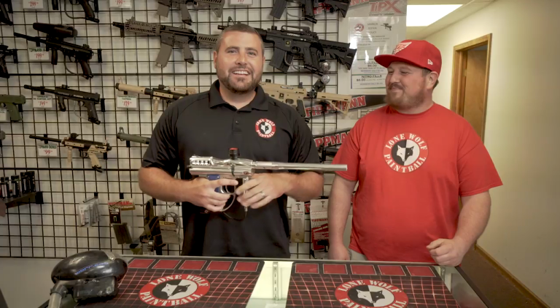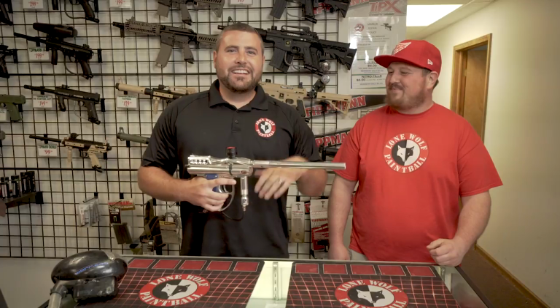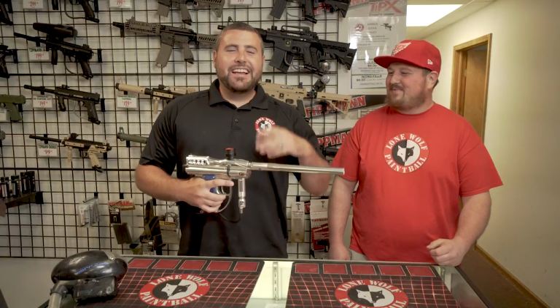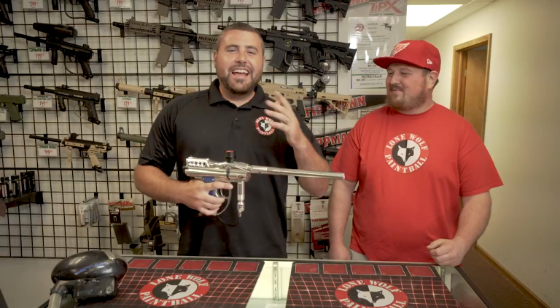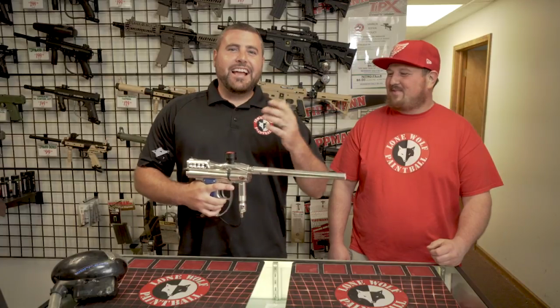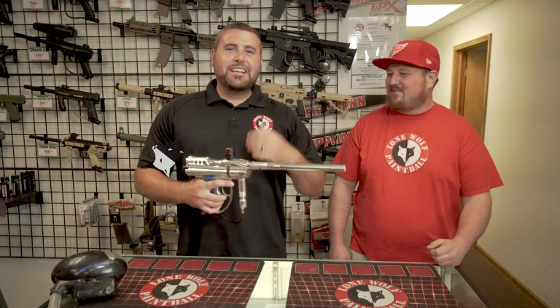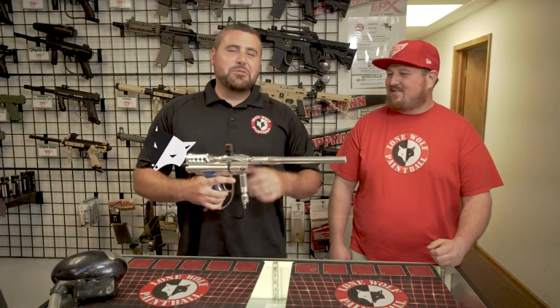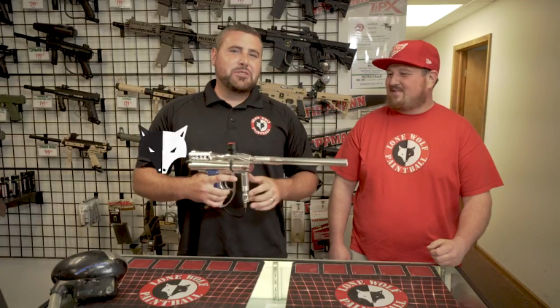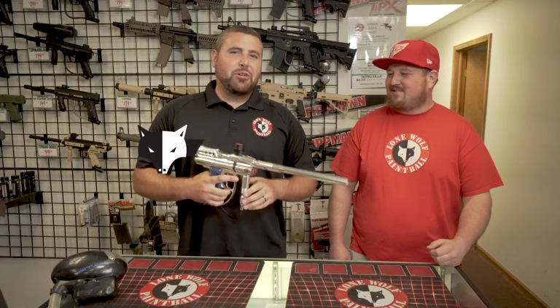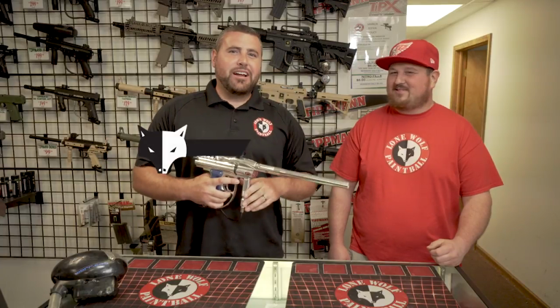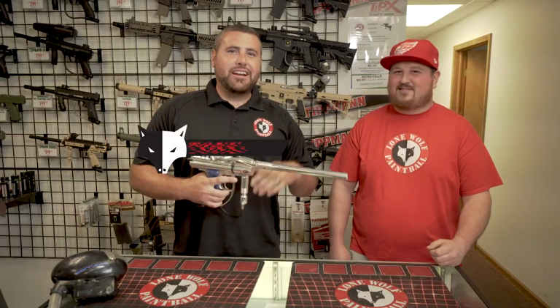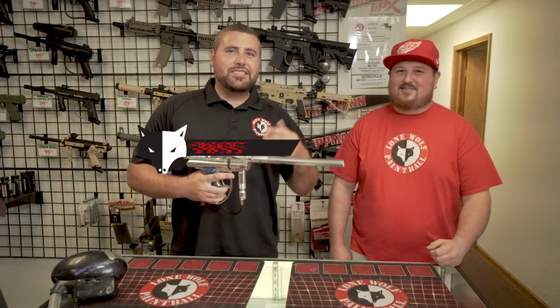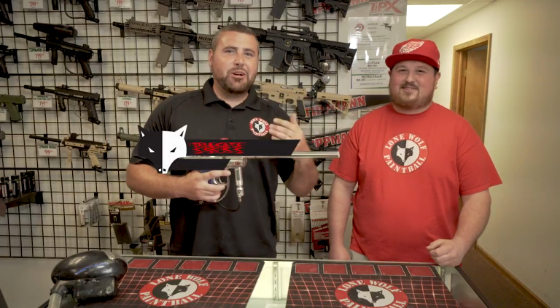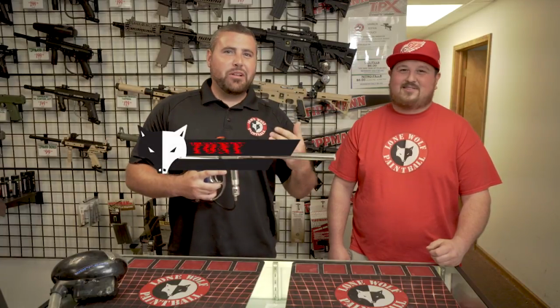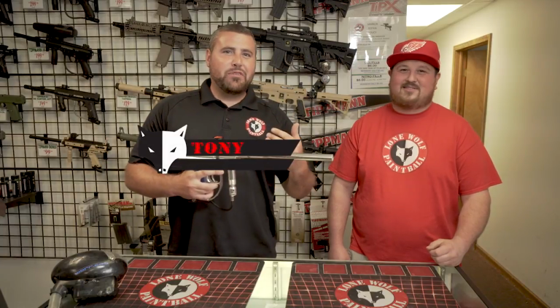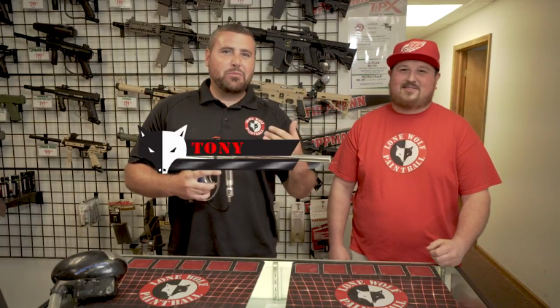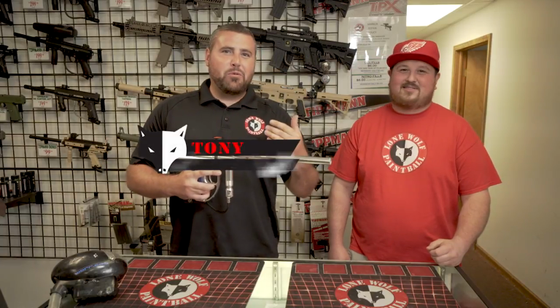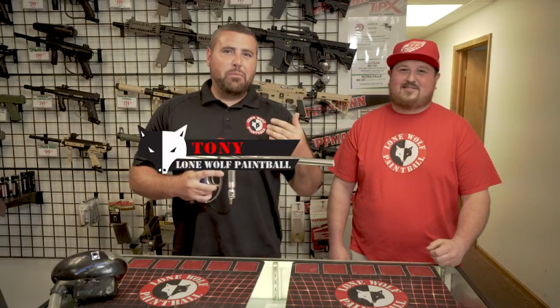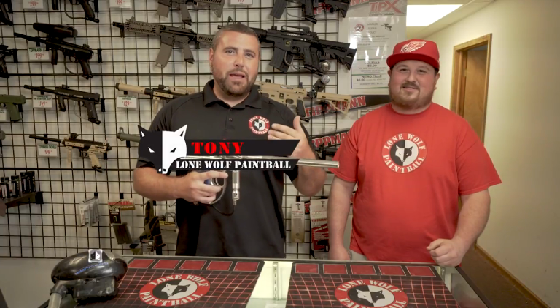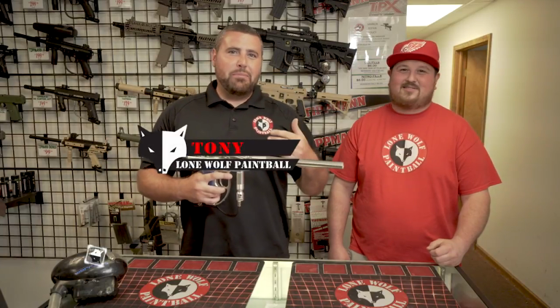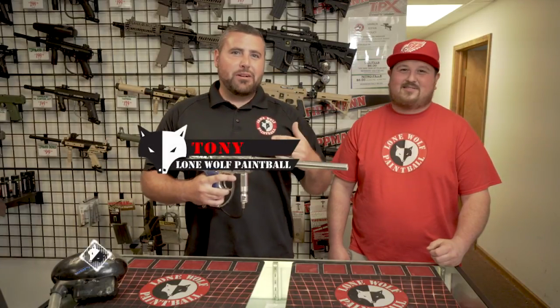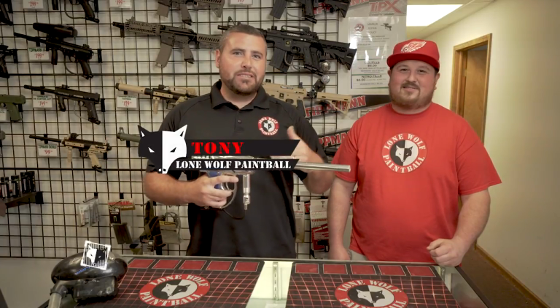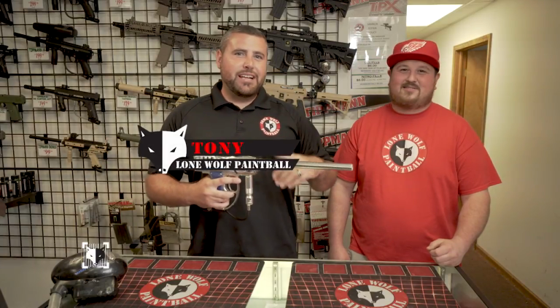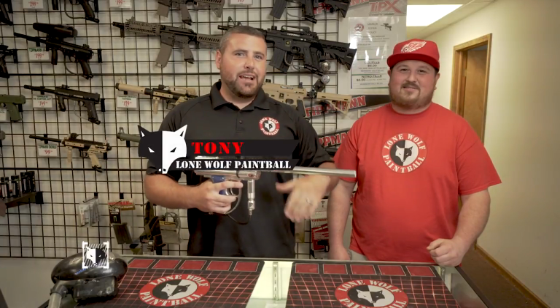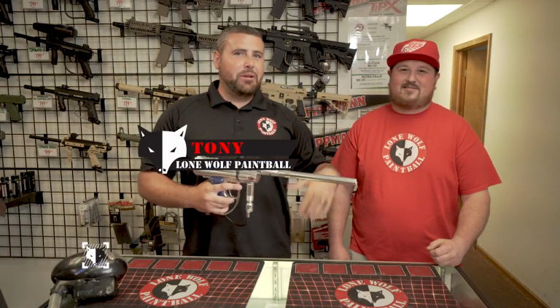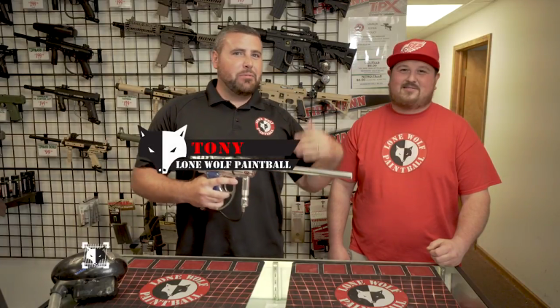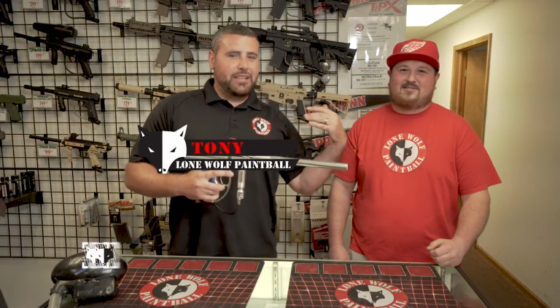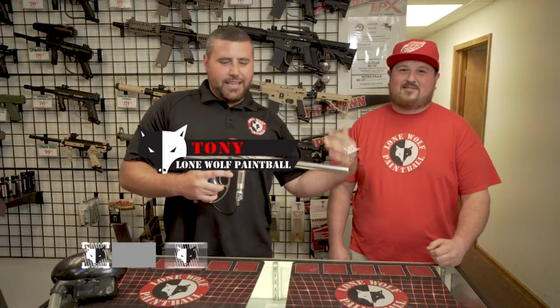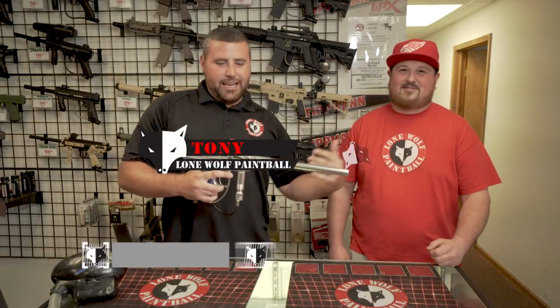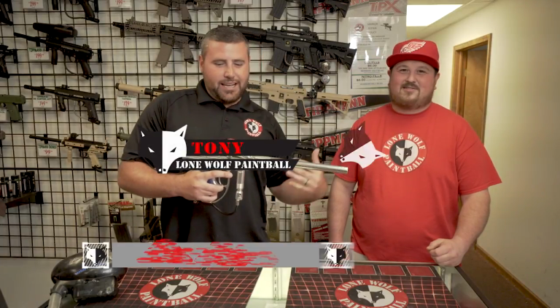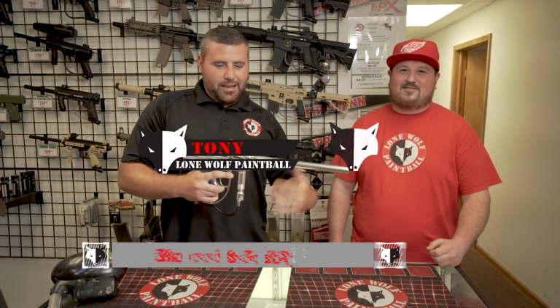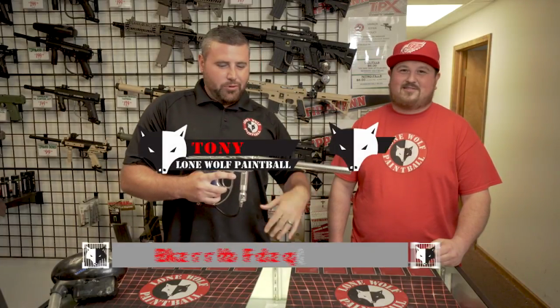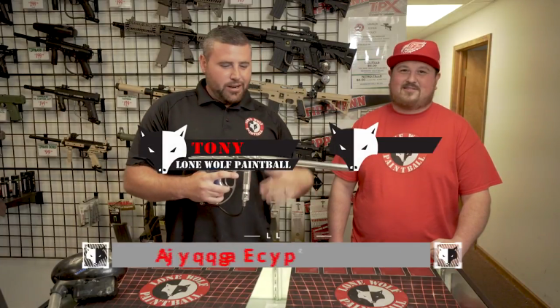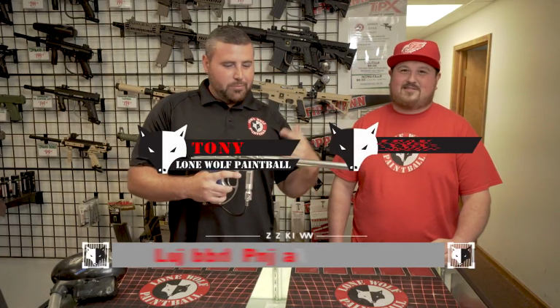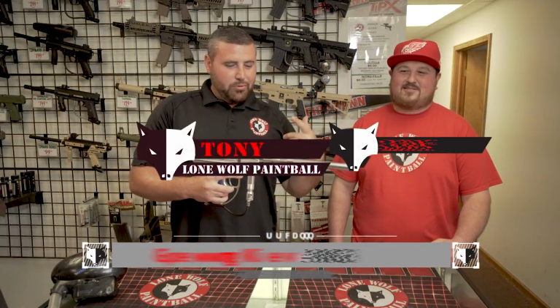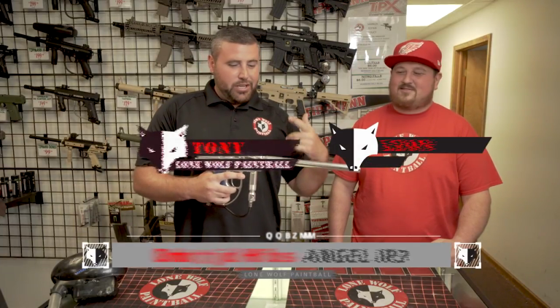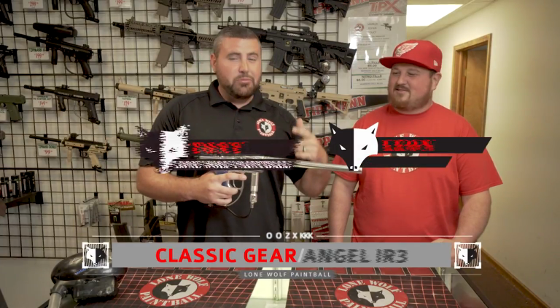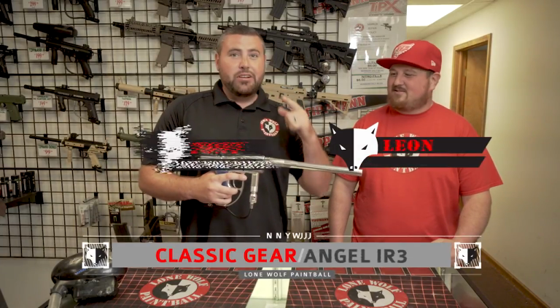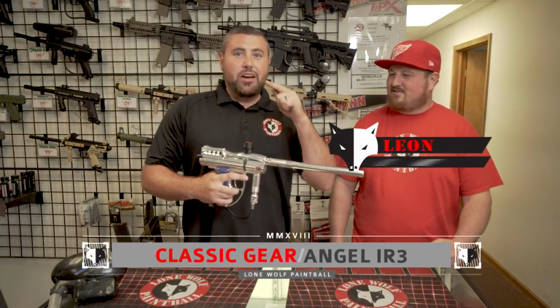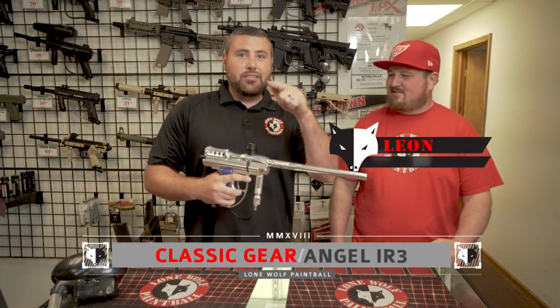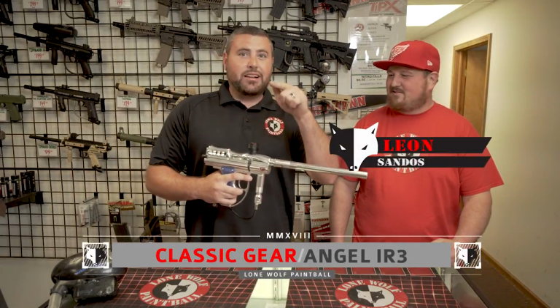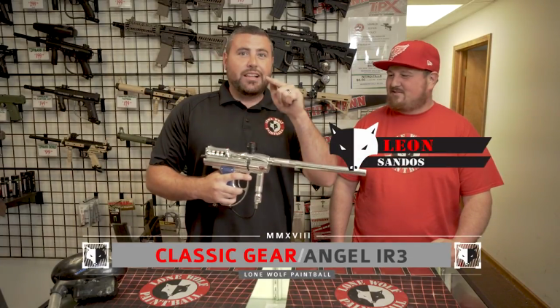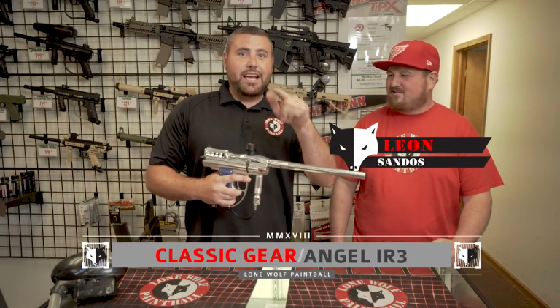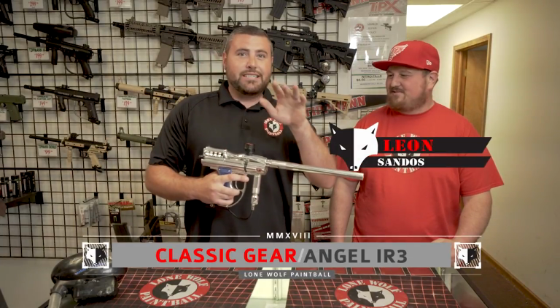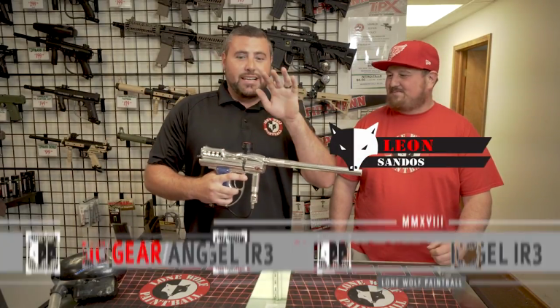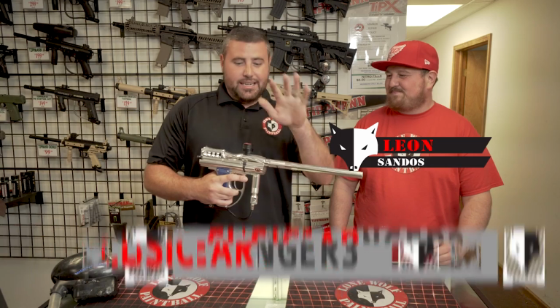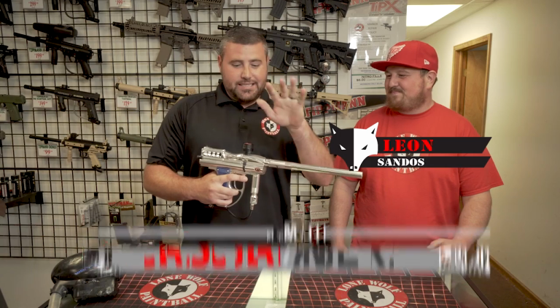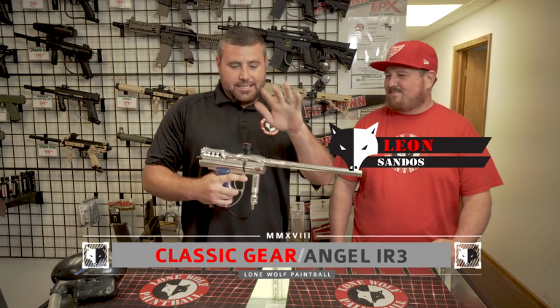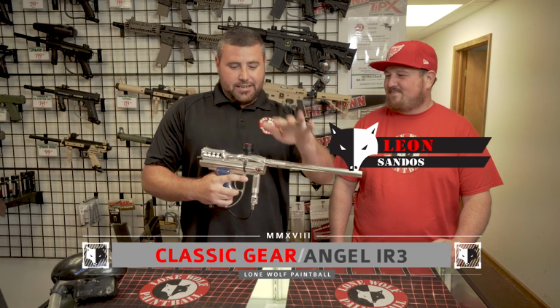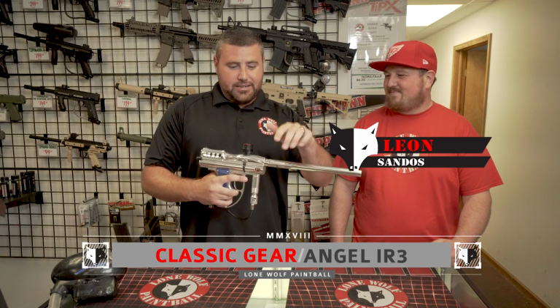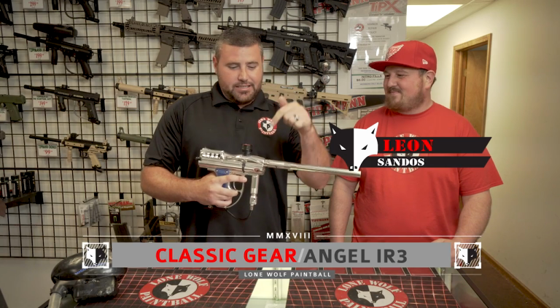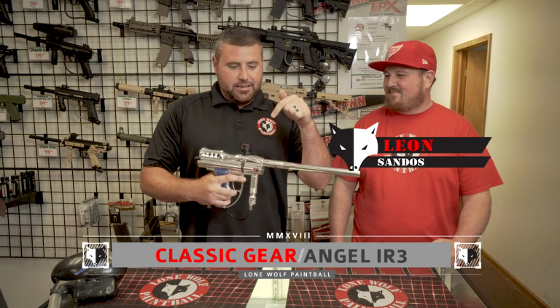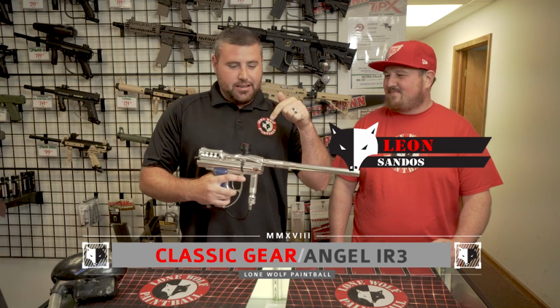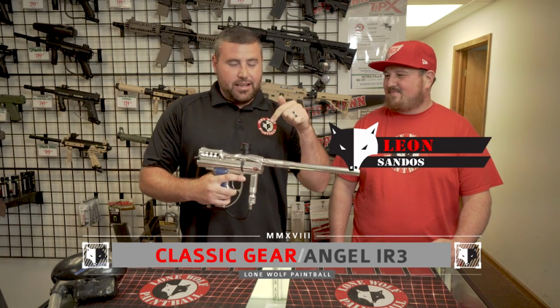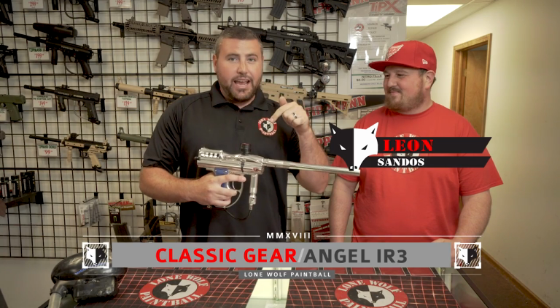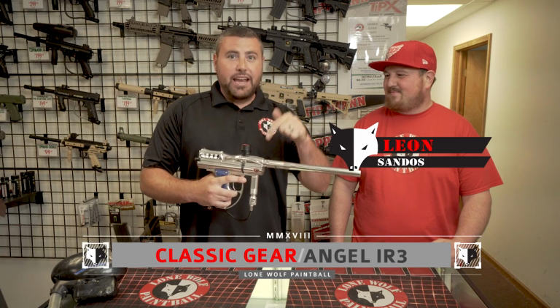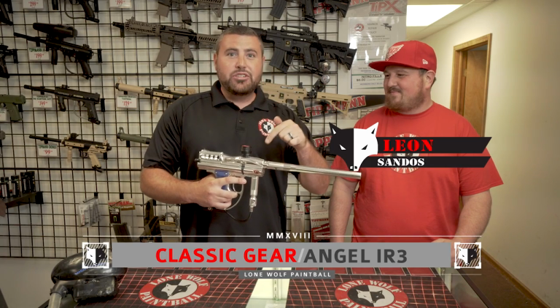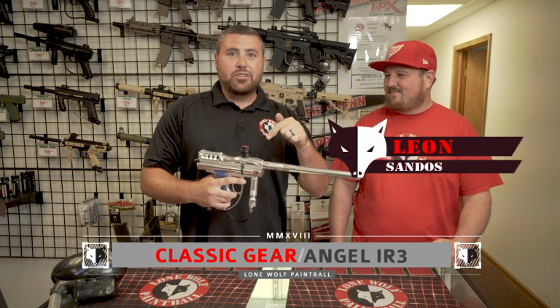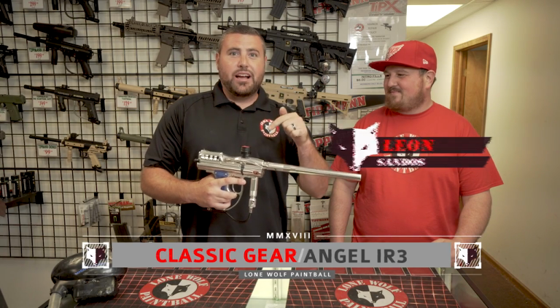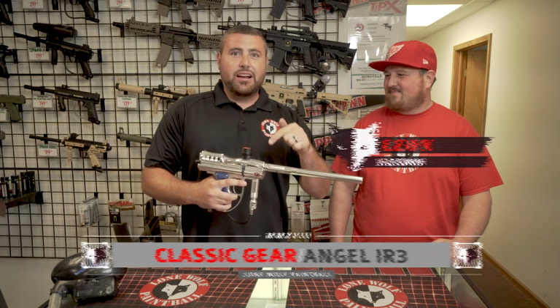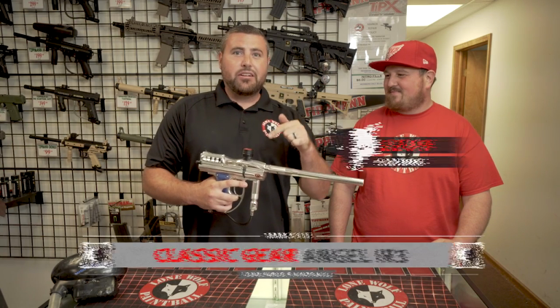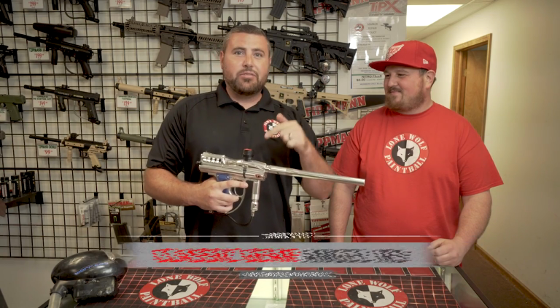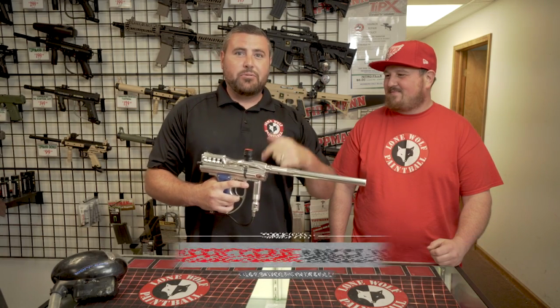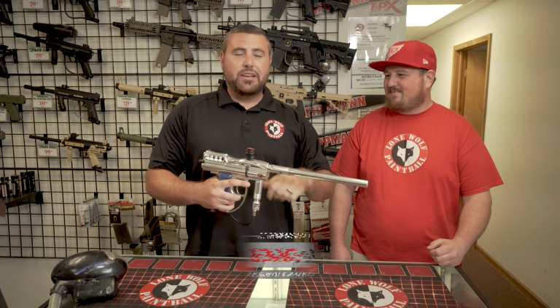Hey guys, what's going on? It's Tony from Loma Paintball, and today I'm here with Leon, and we're going to bring you another classic gun series — the Angel IR-3.